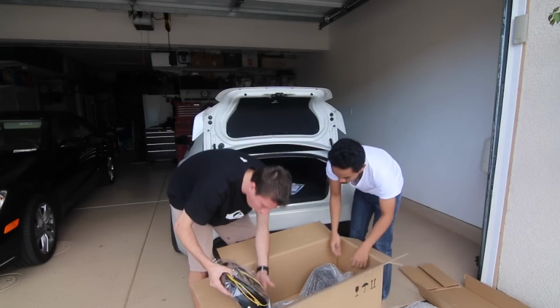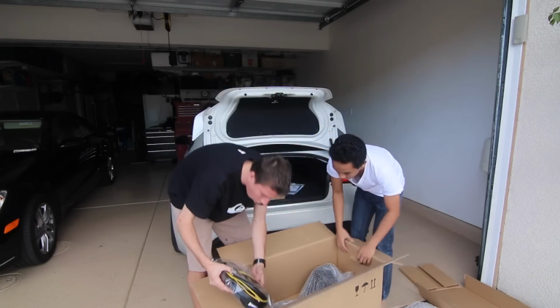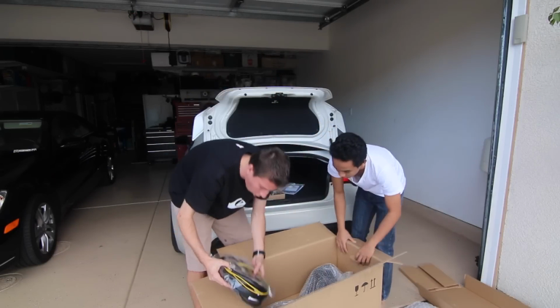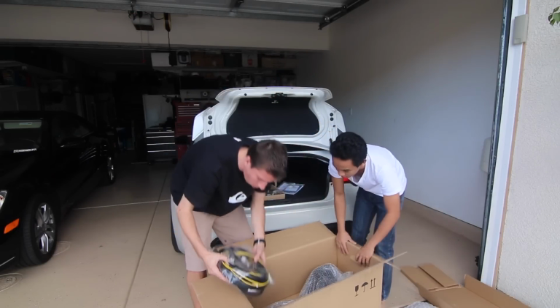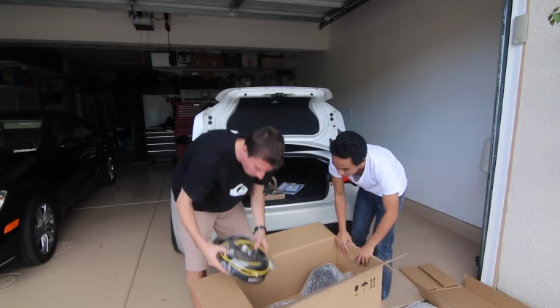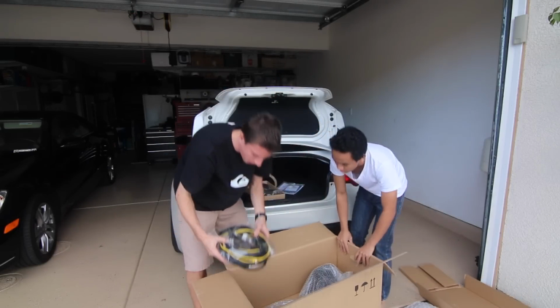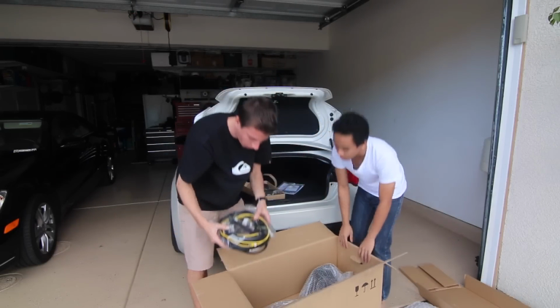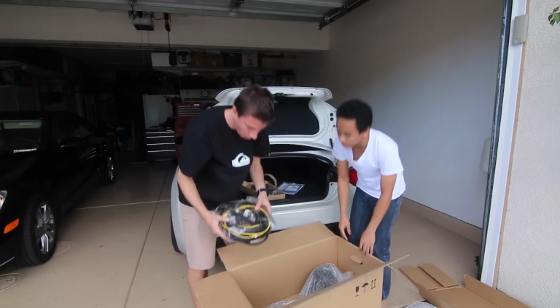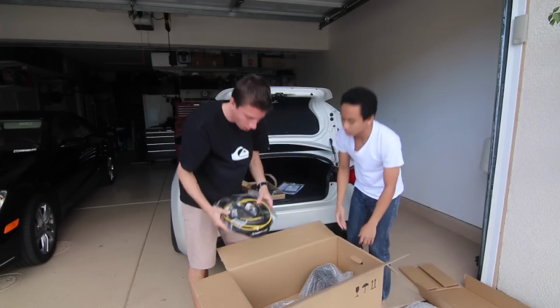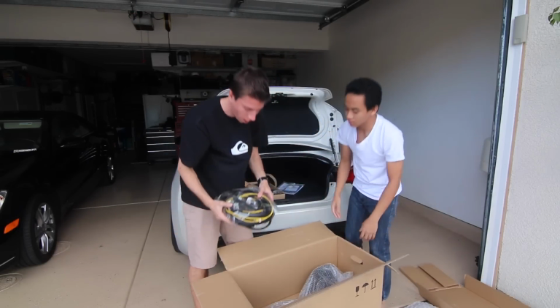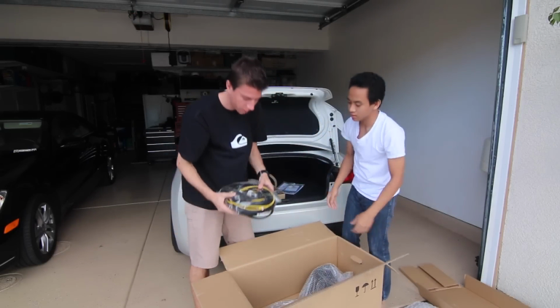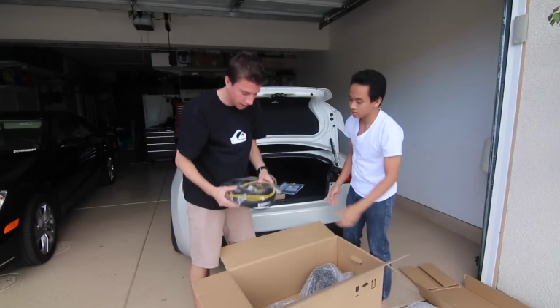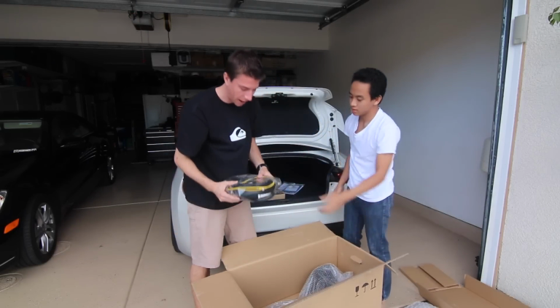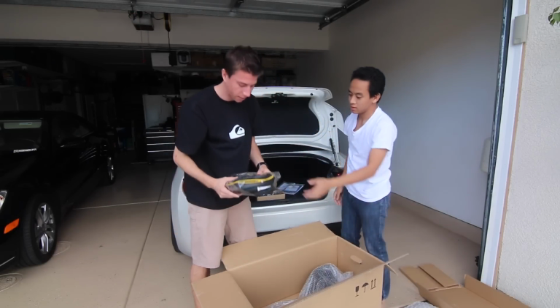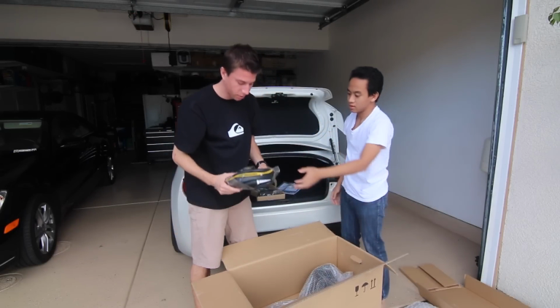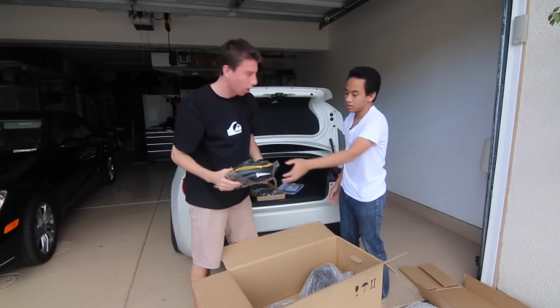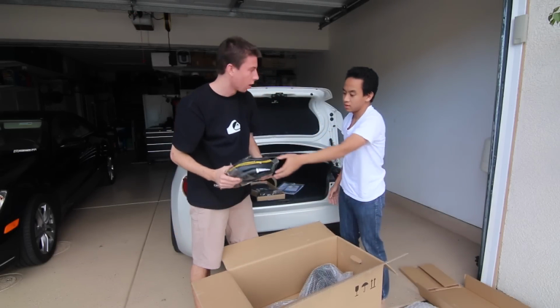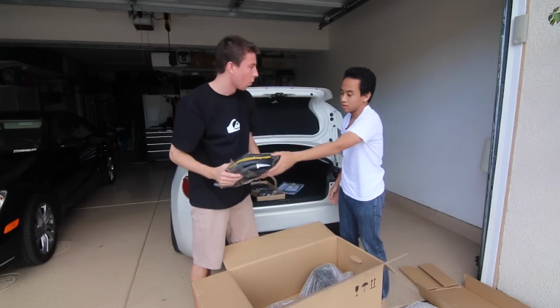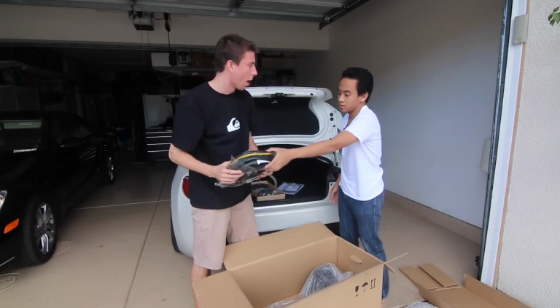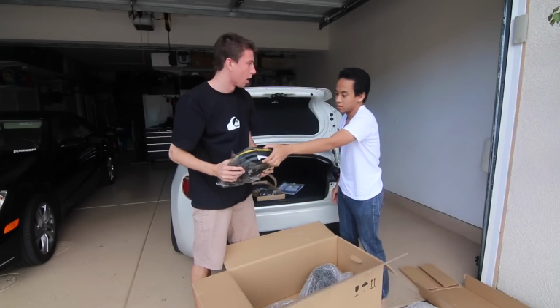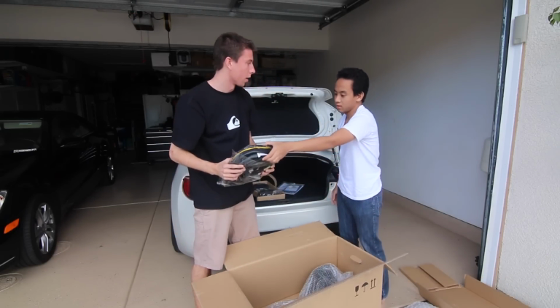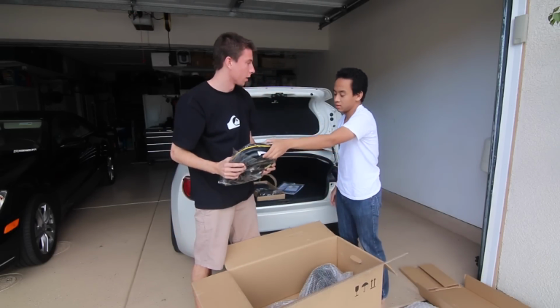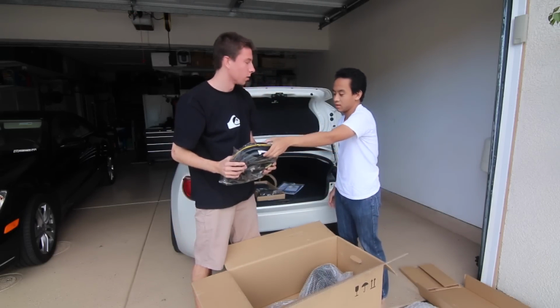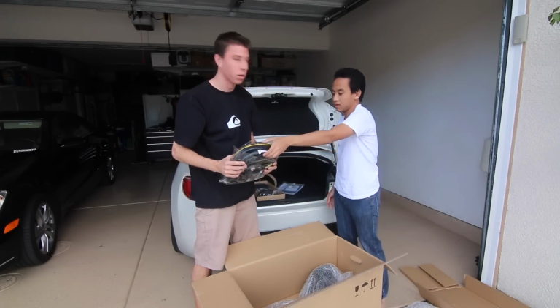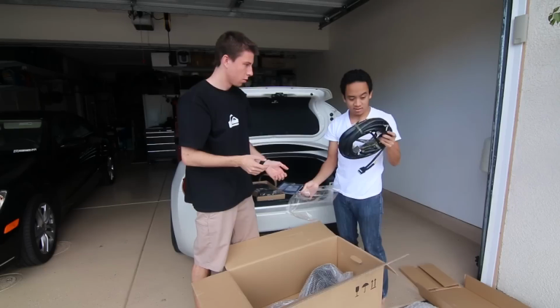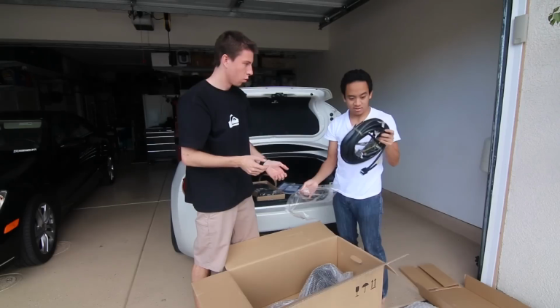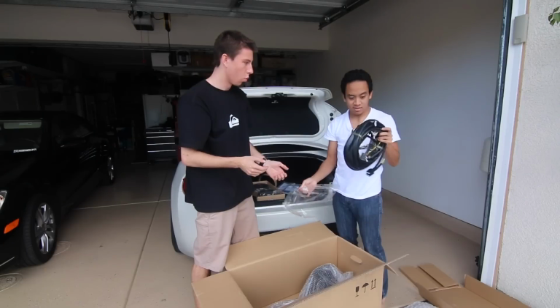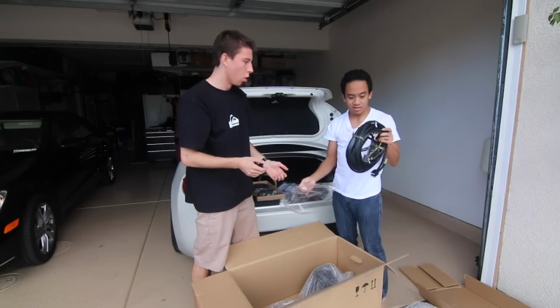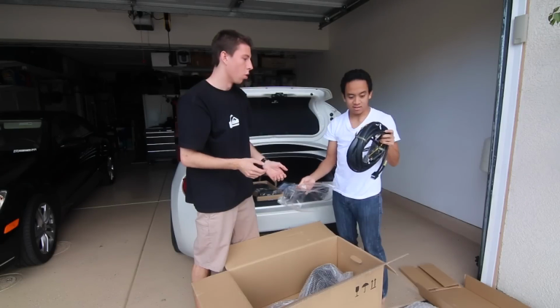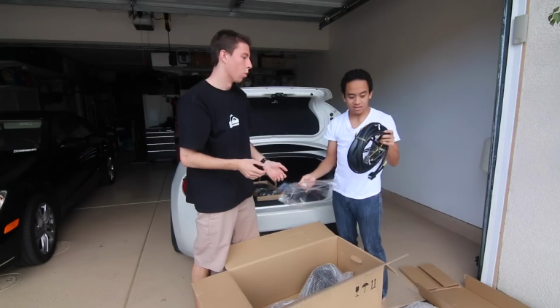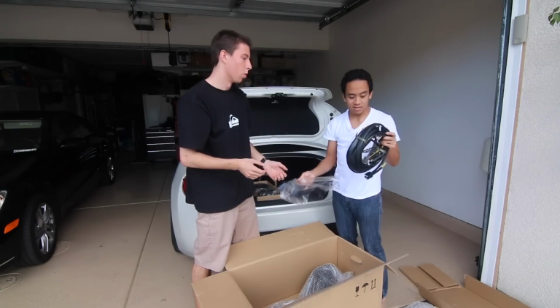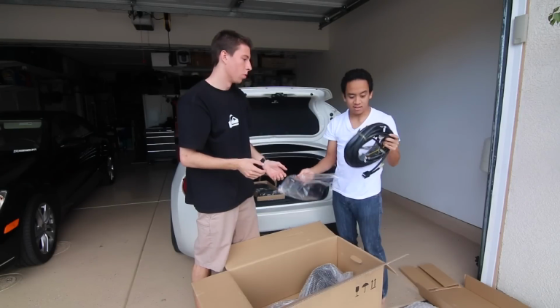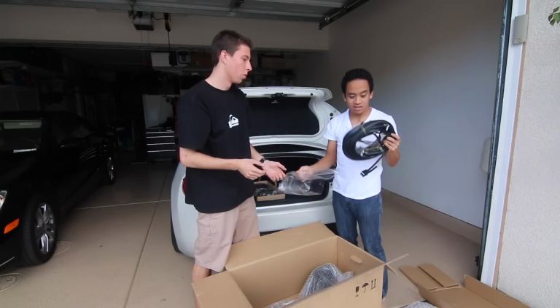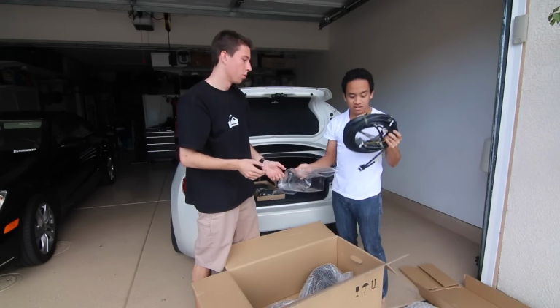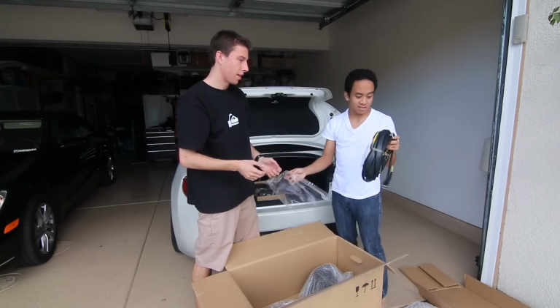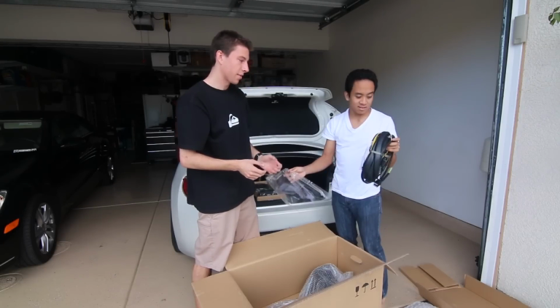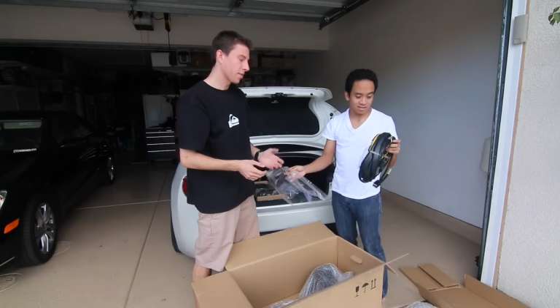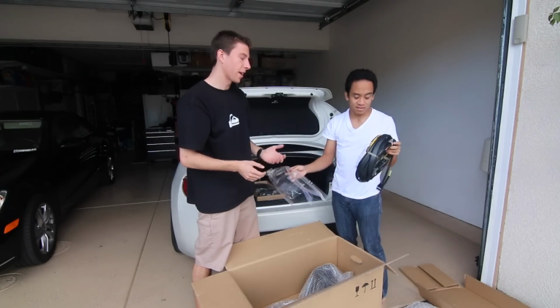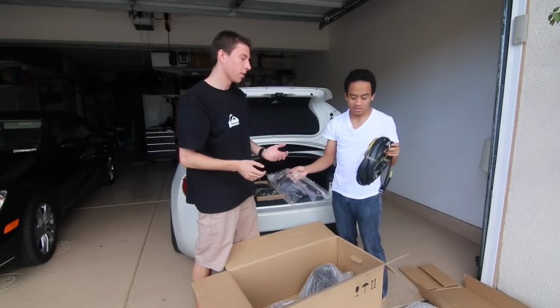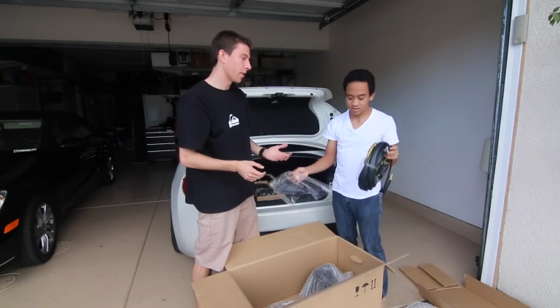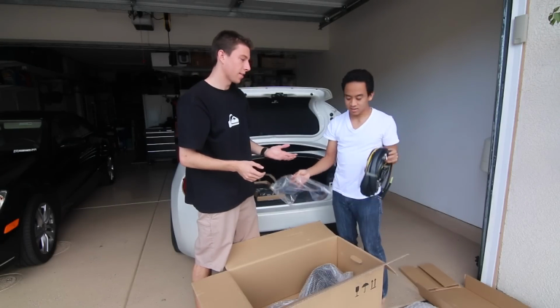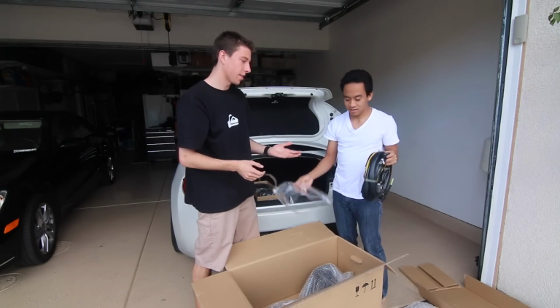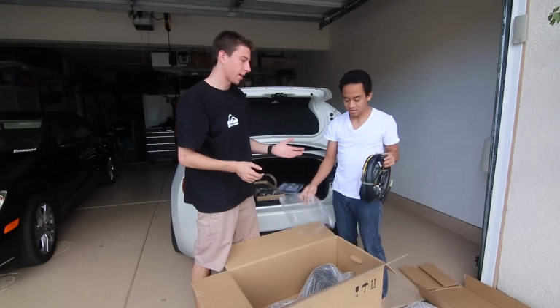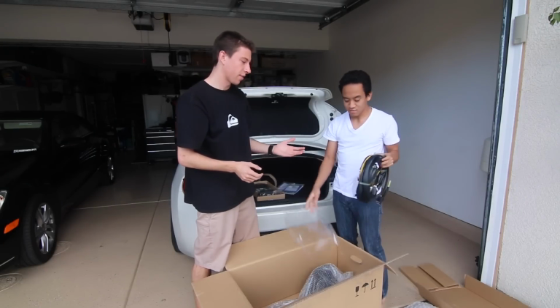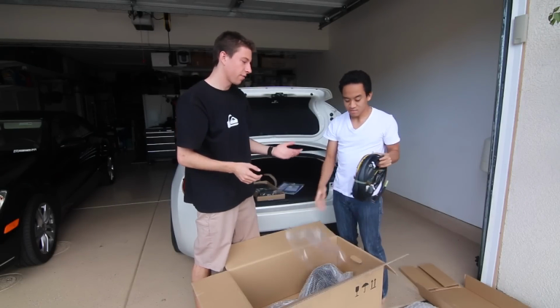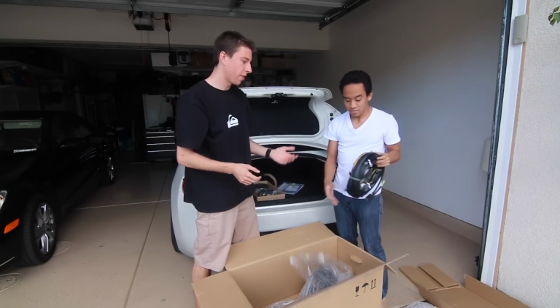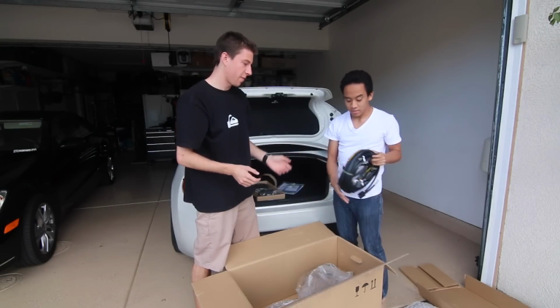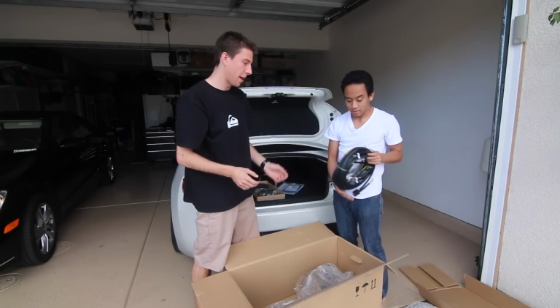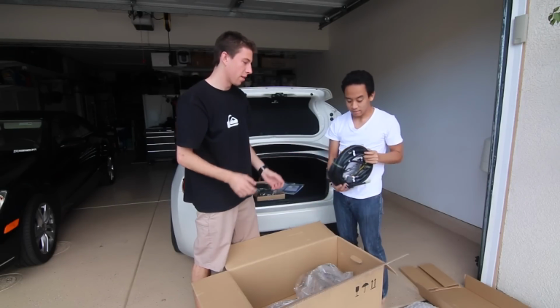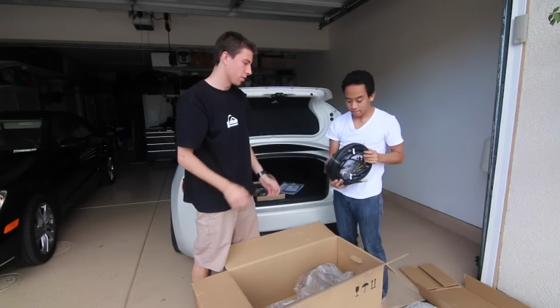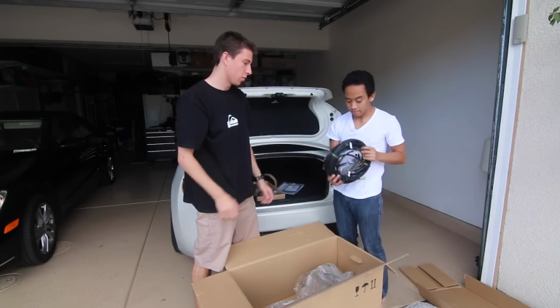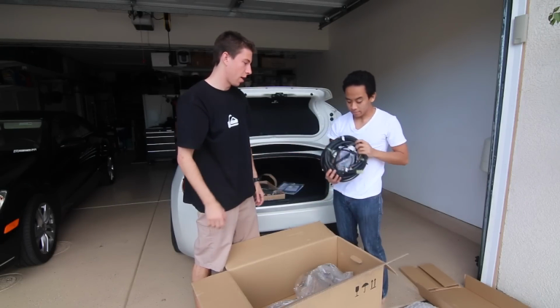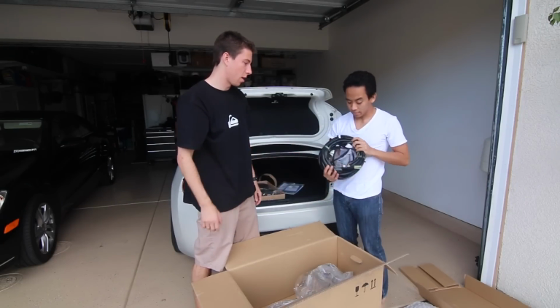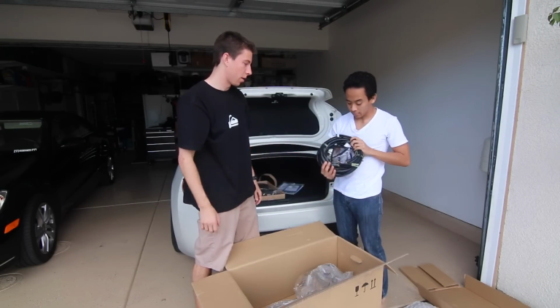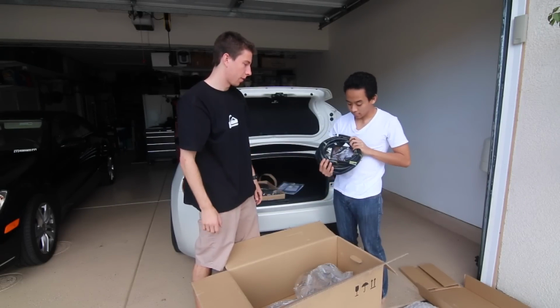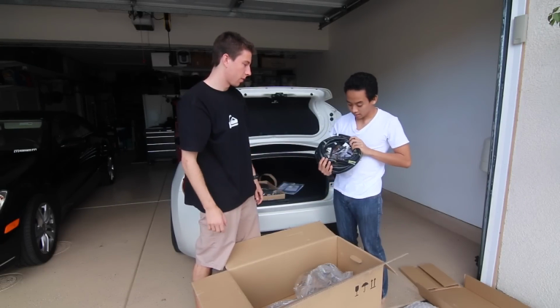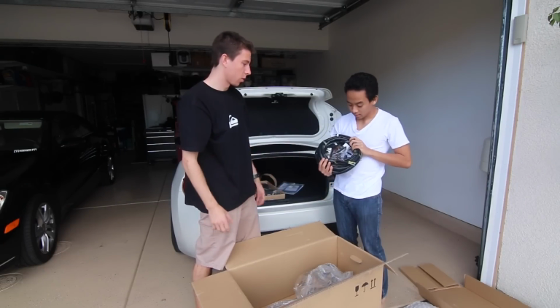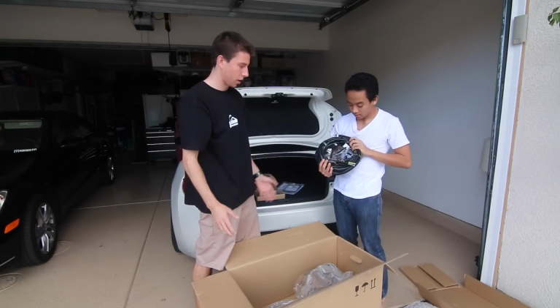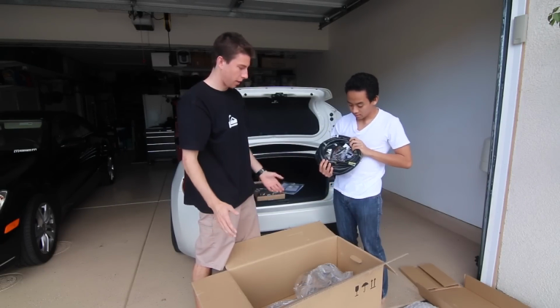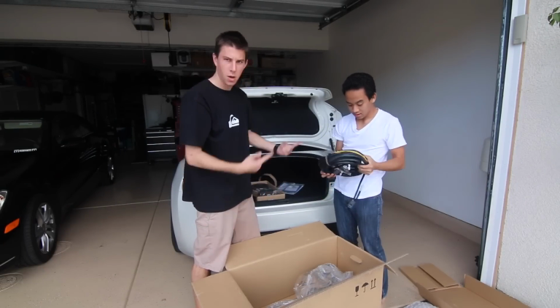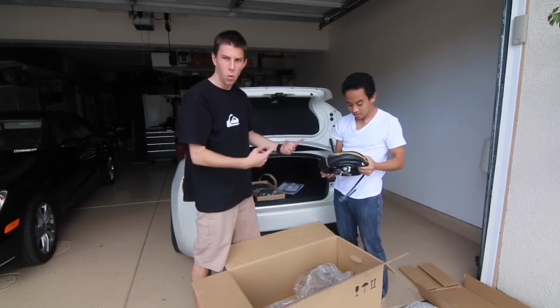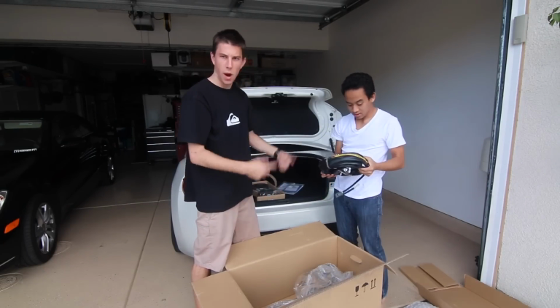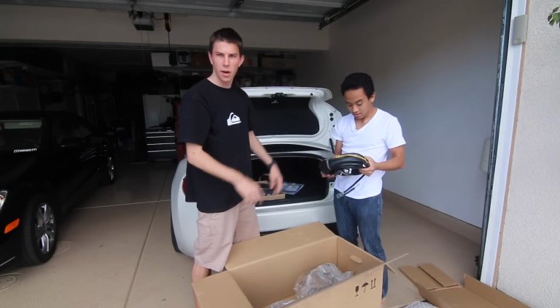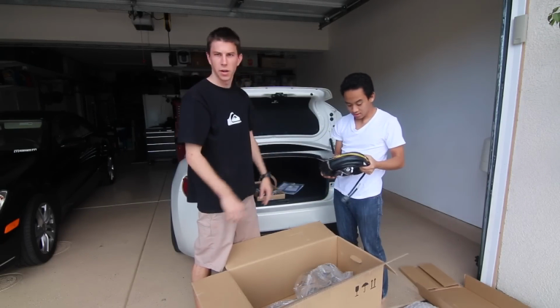My god, that's a lot of wire. That's like five pounds of wire. Okay, wiring.